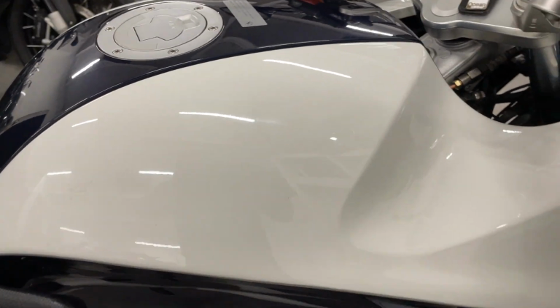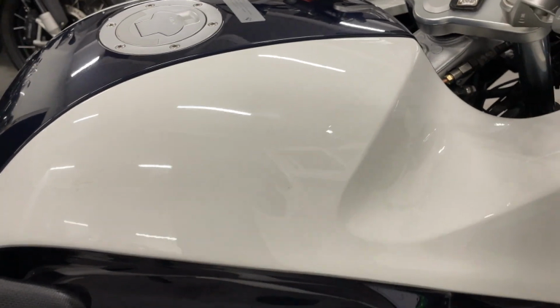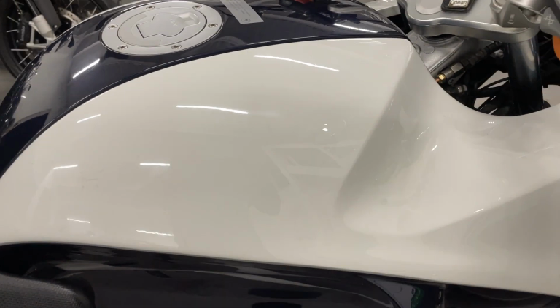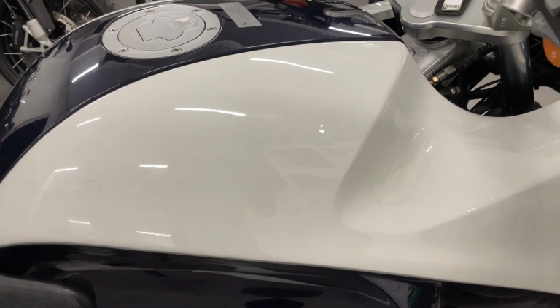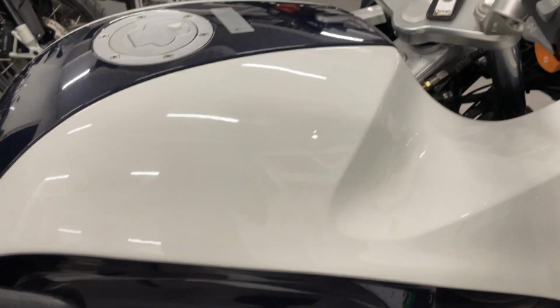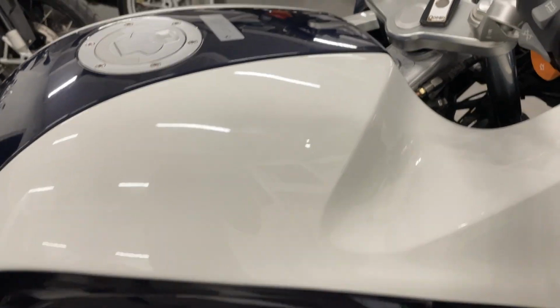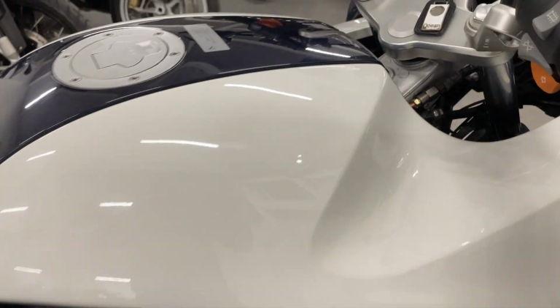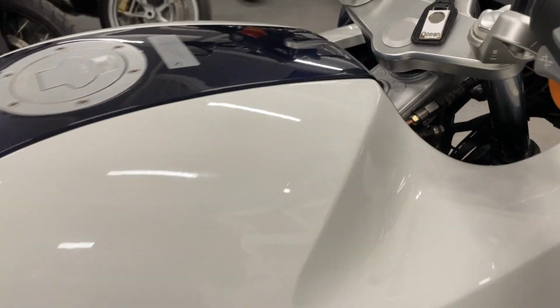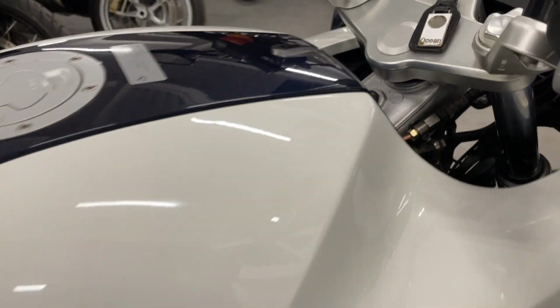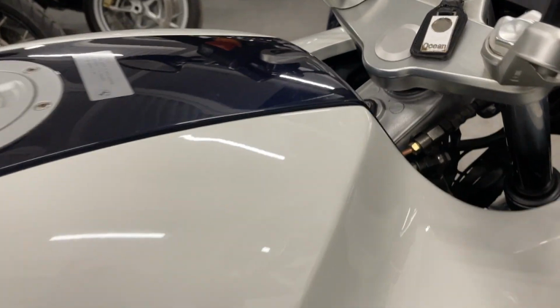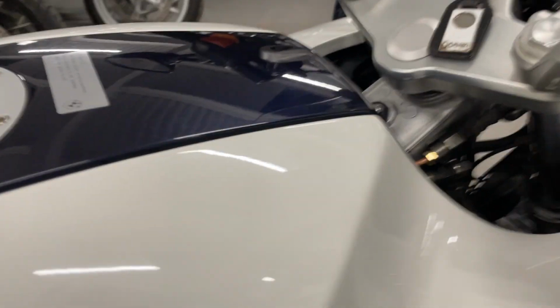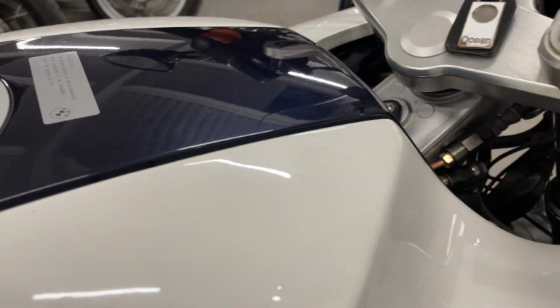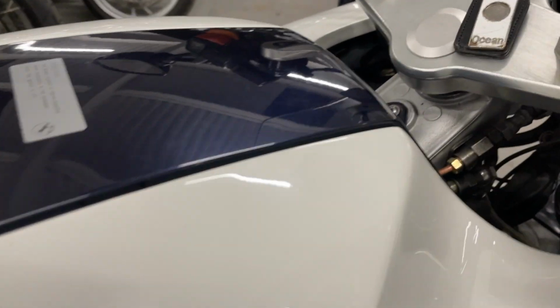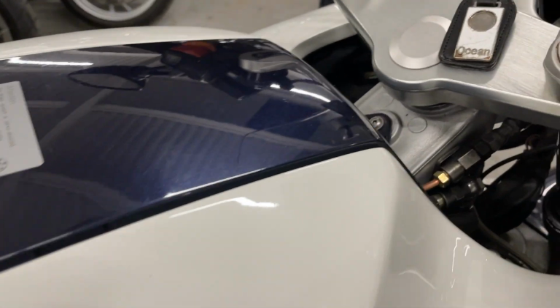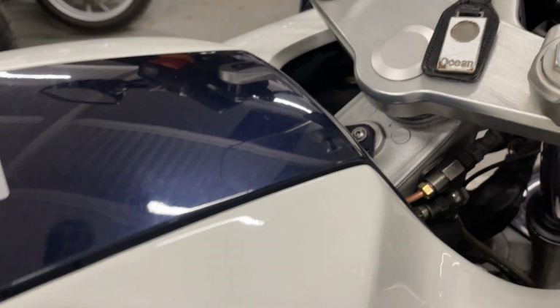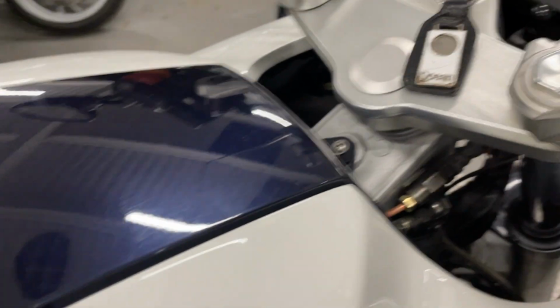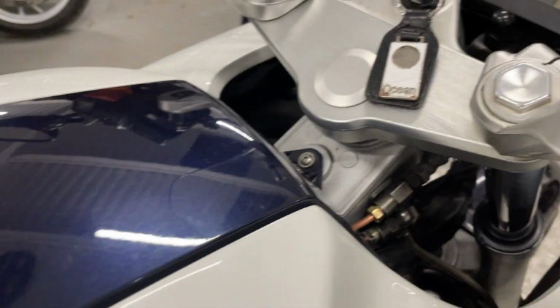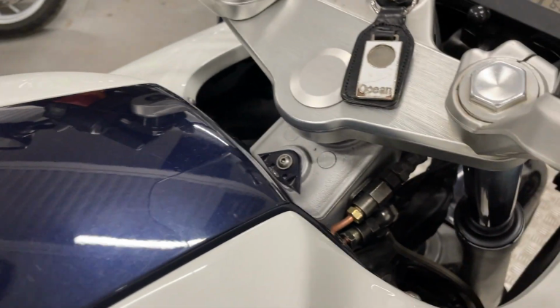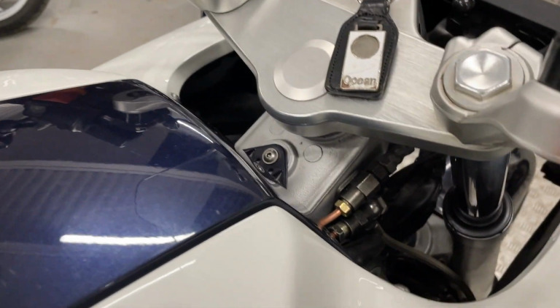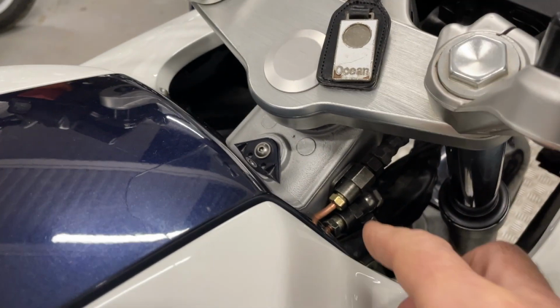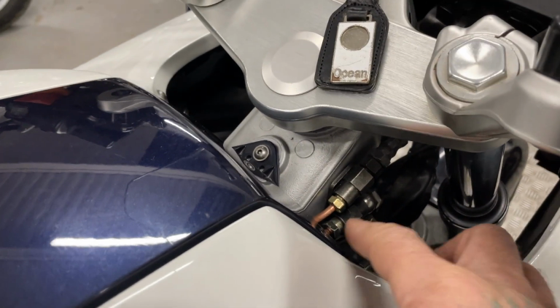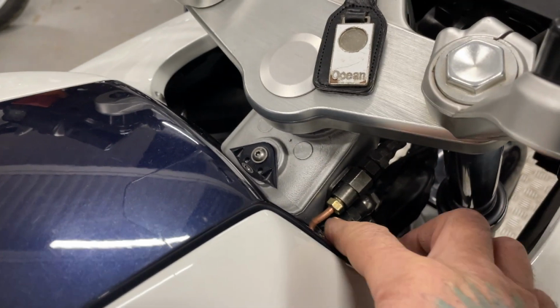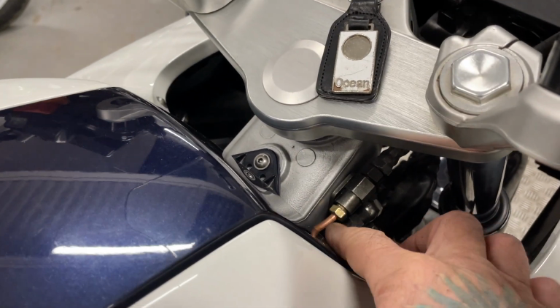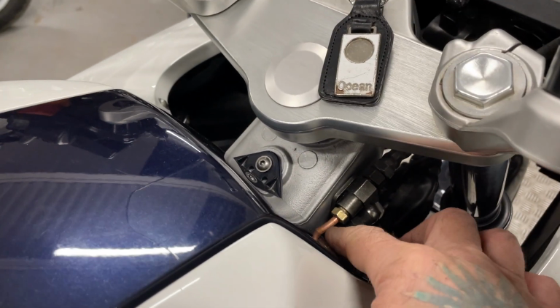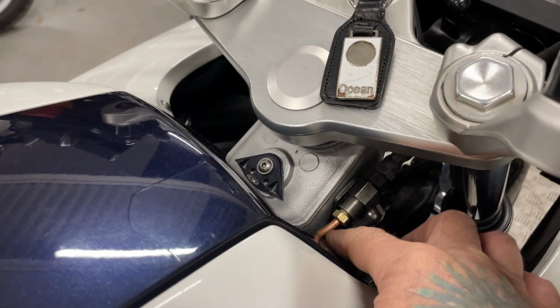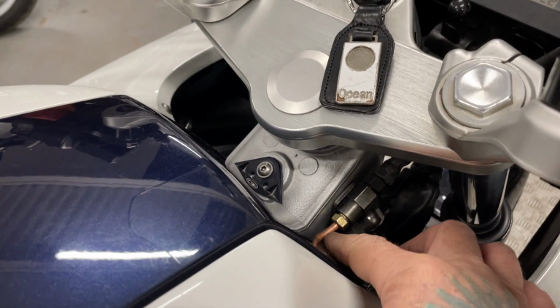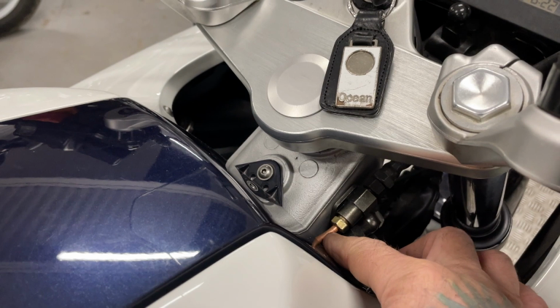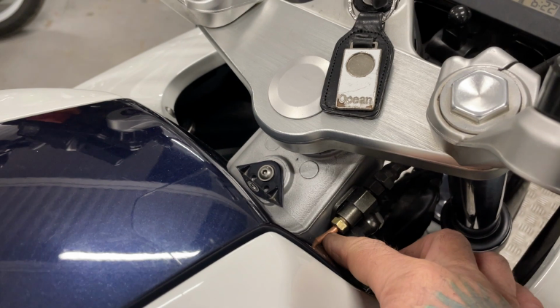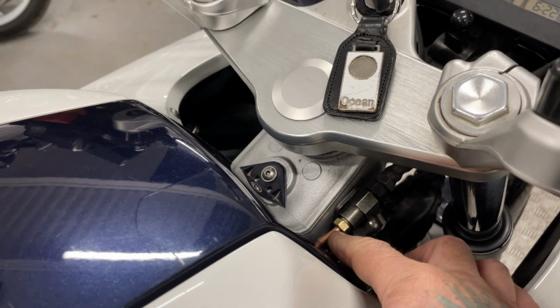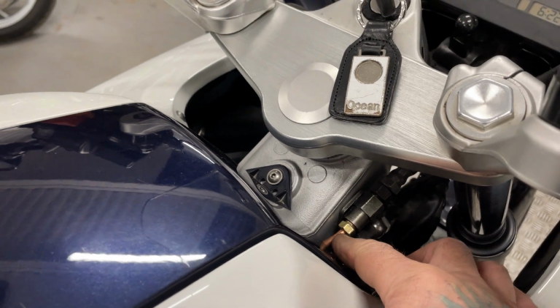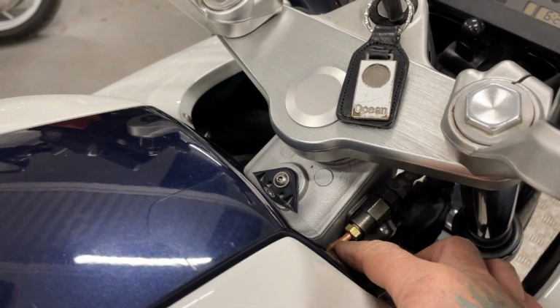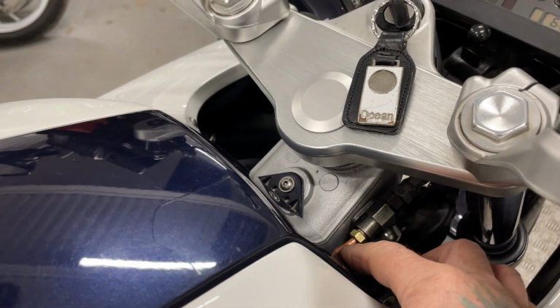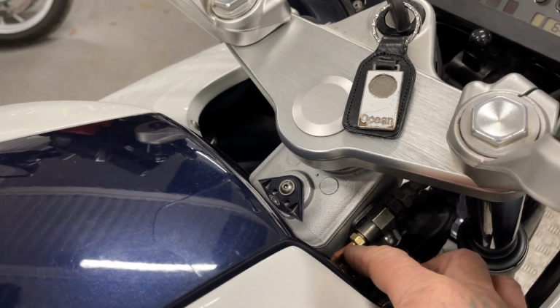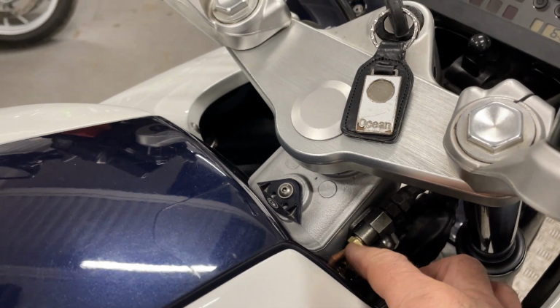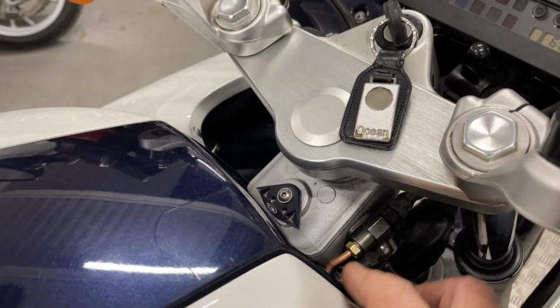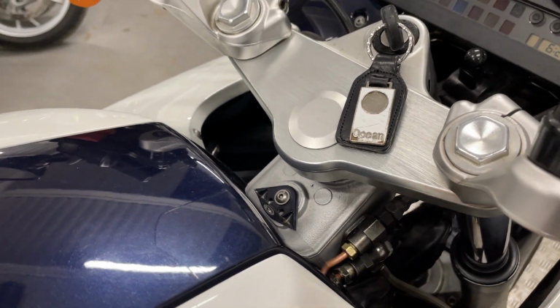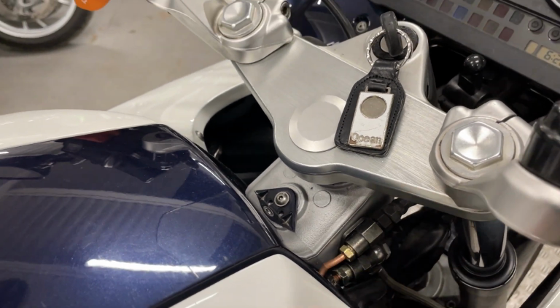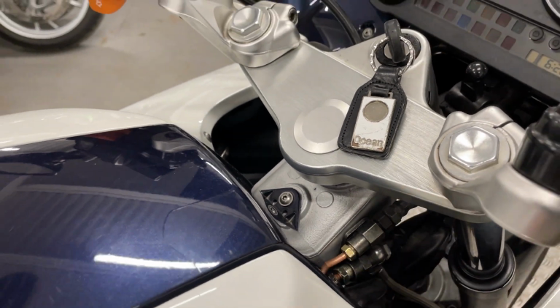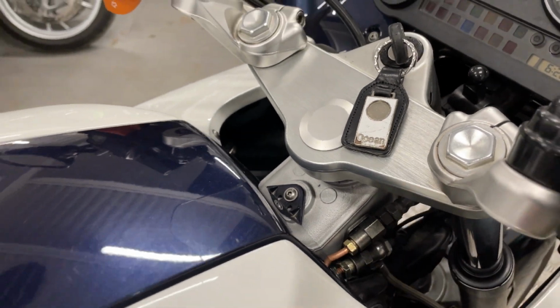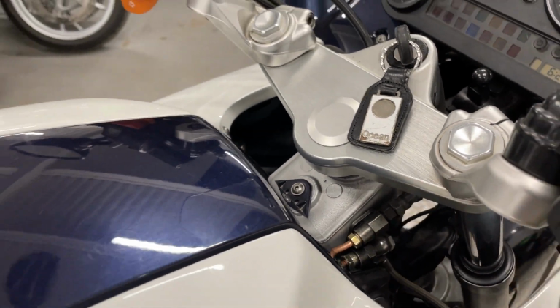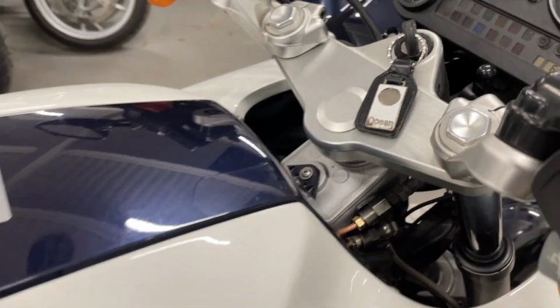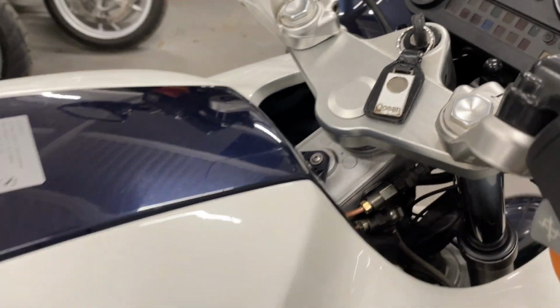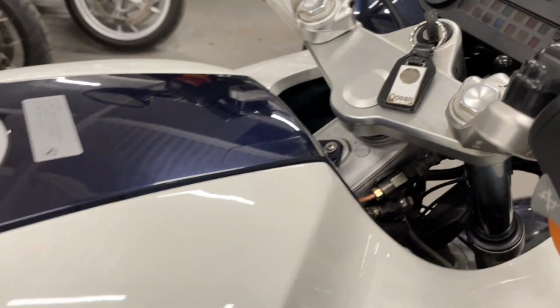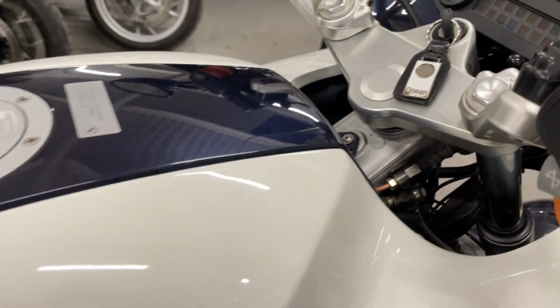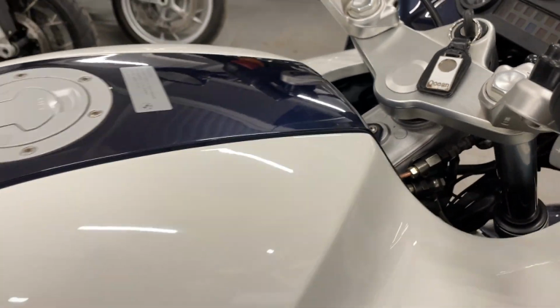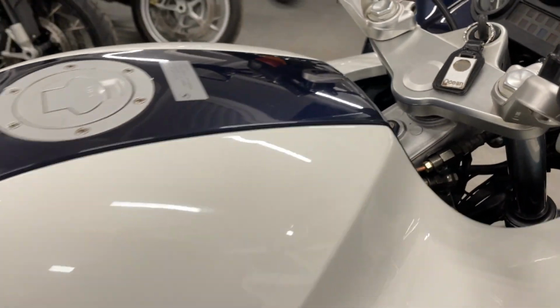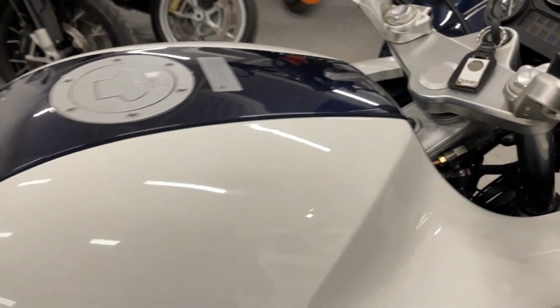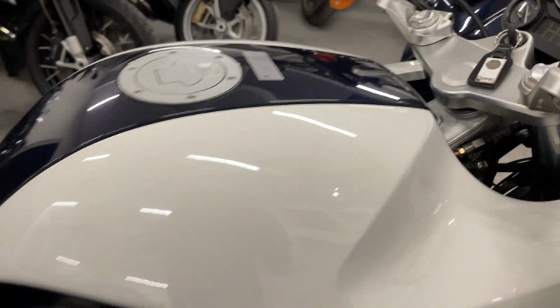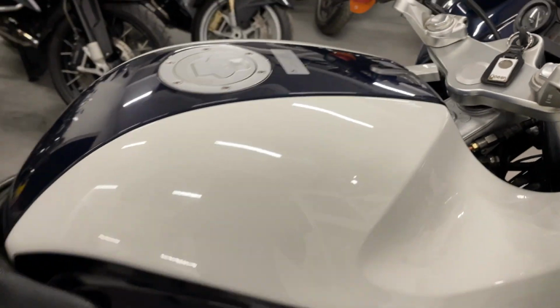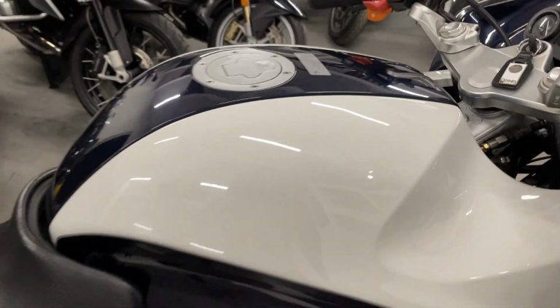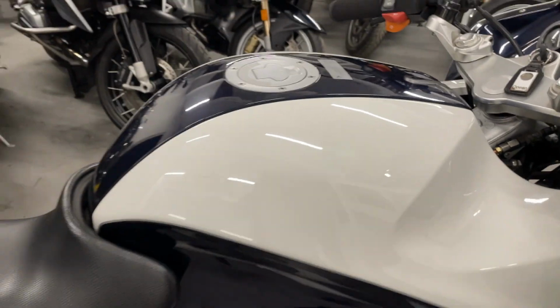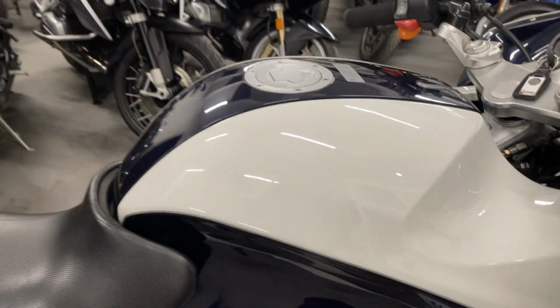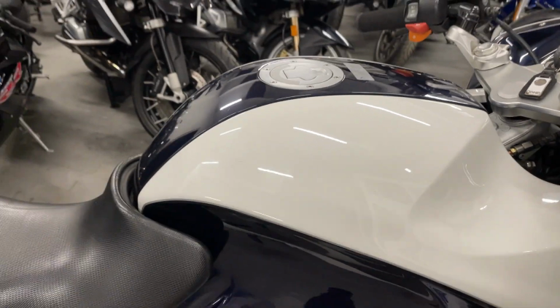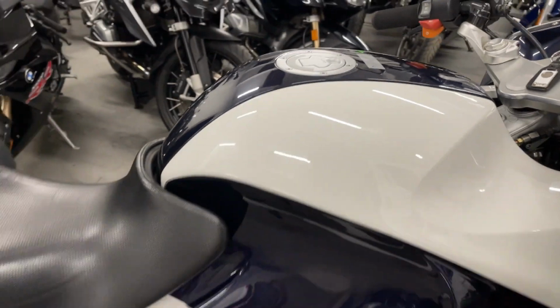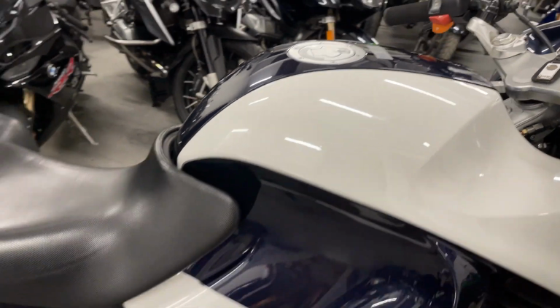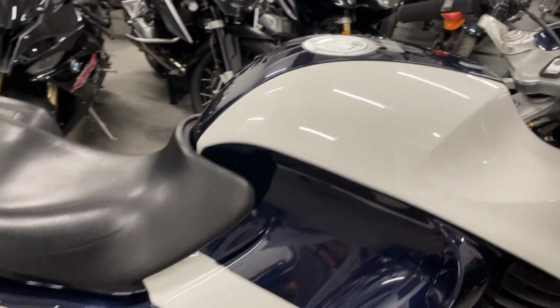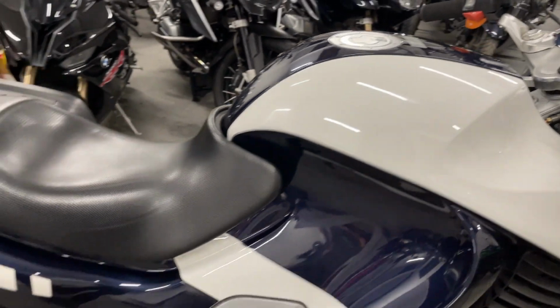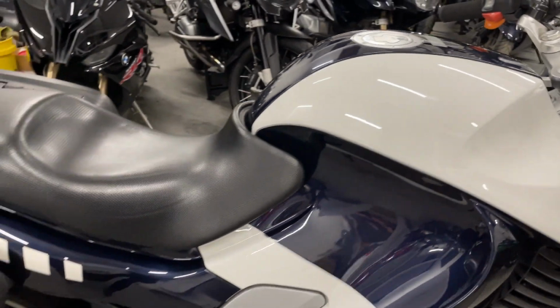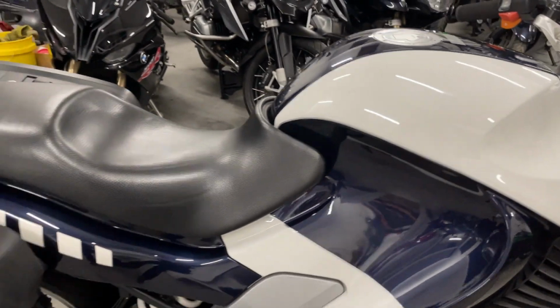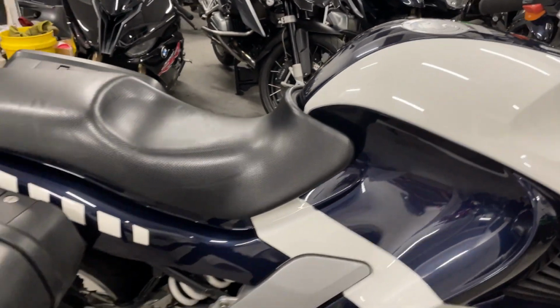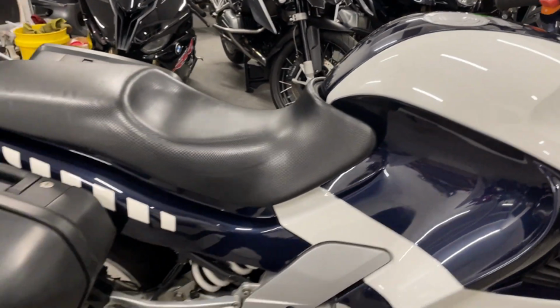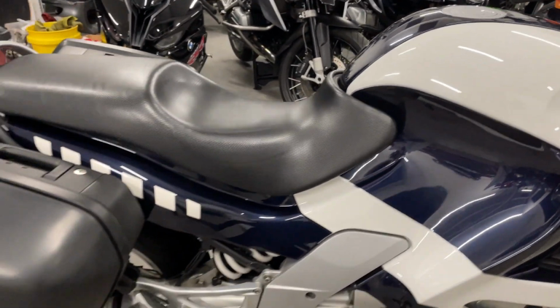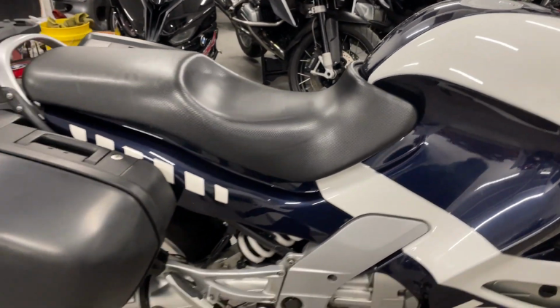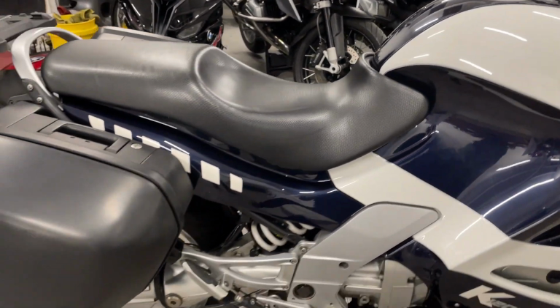Tank lovely. You can see where the ABS has been removed — that's all been done properly, it's a professional job.